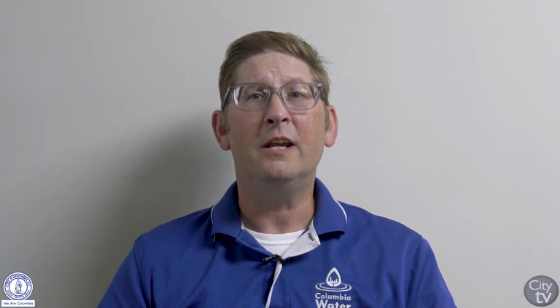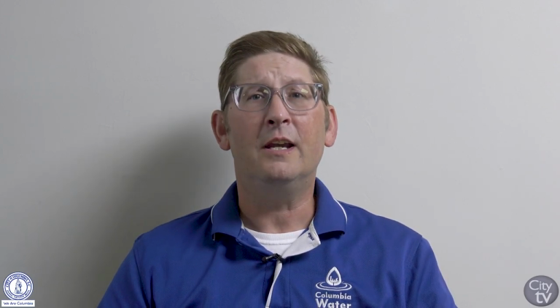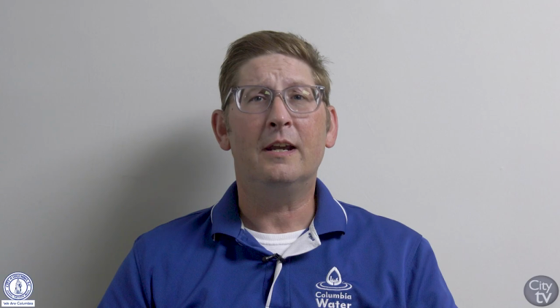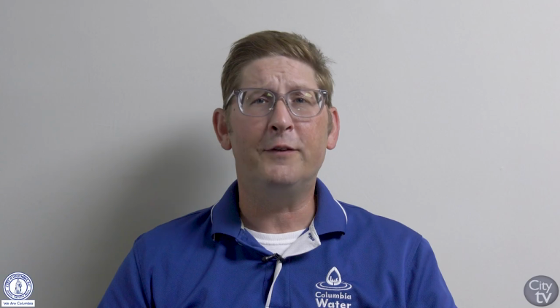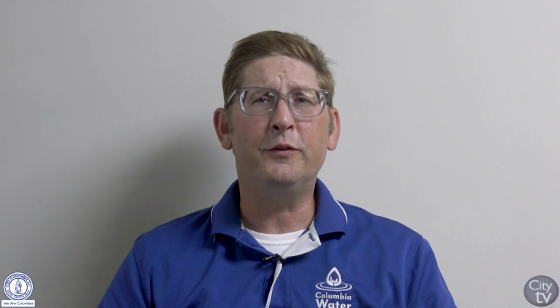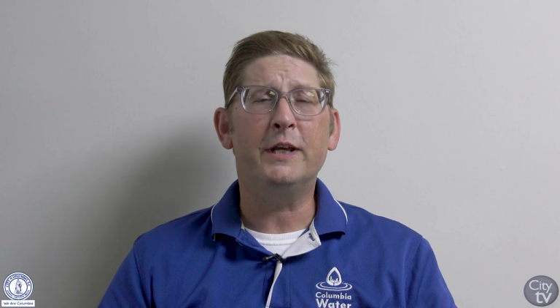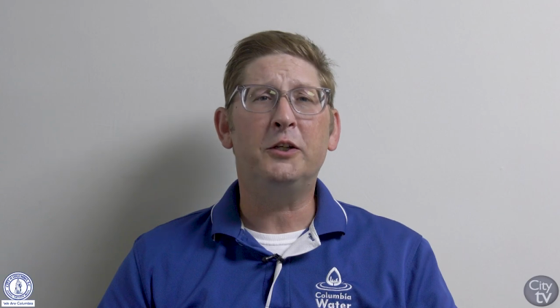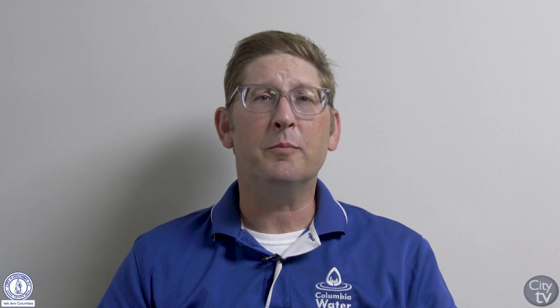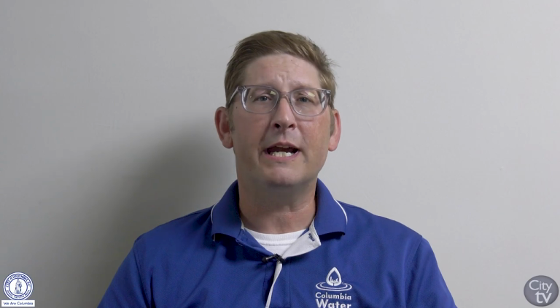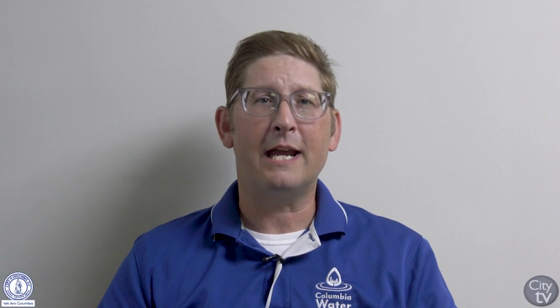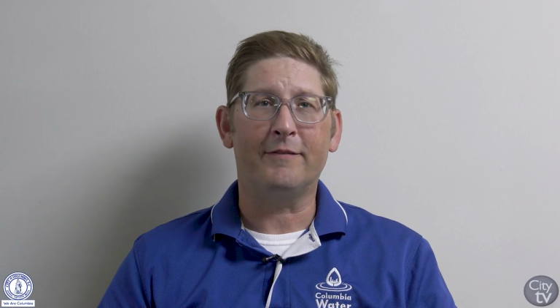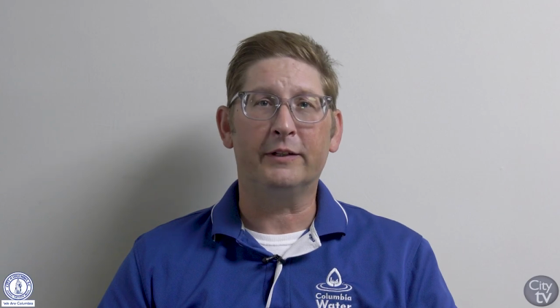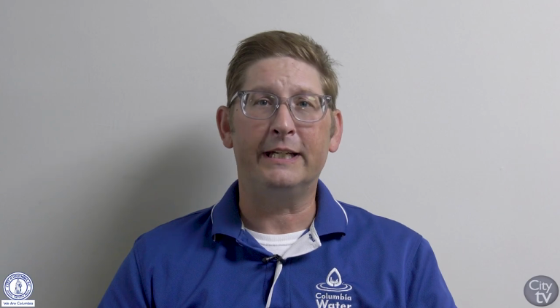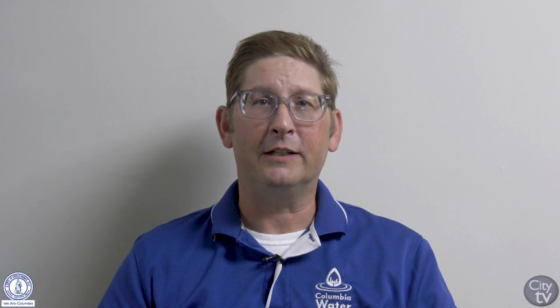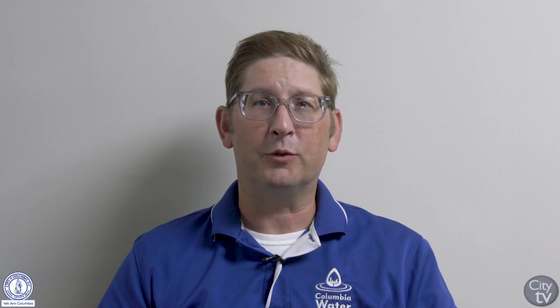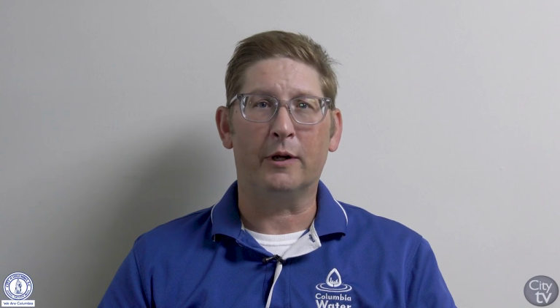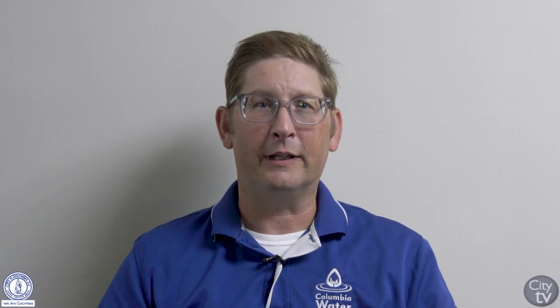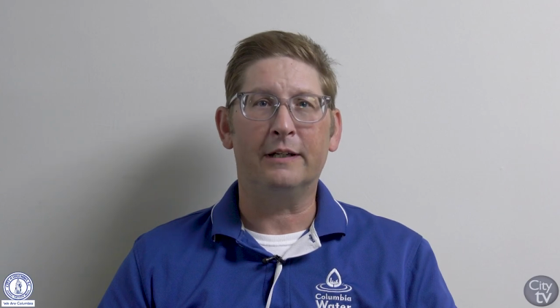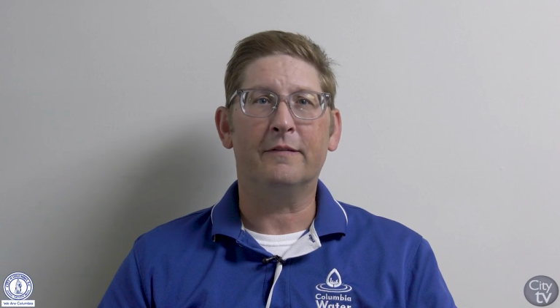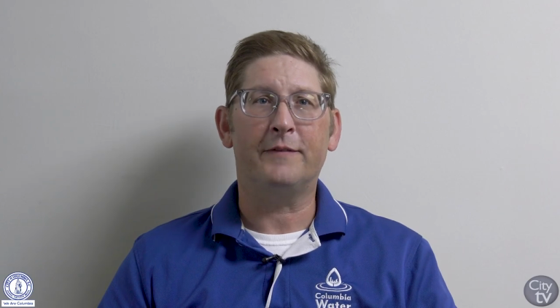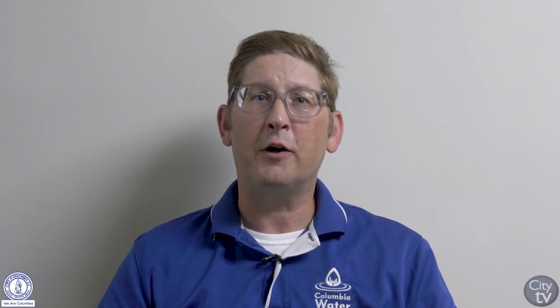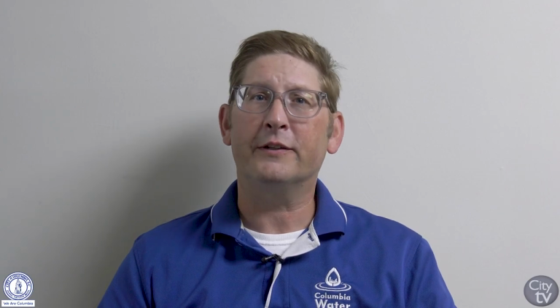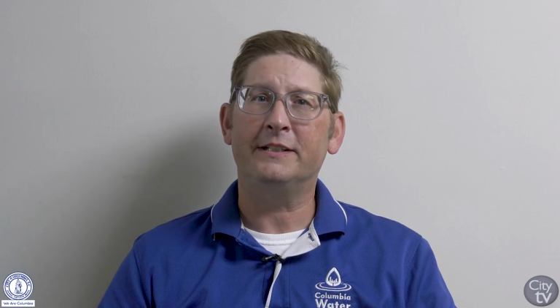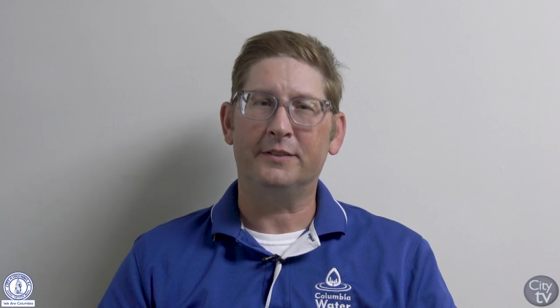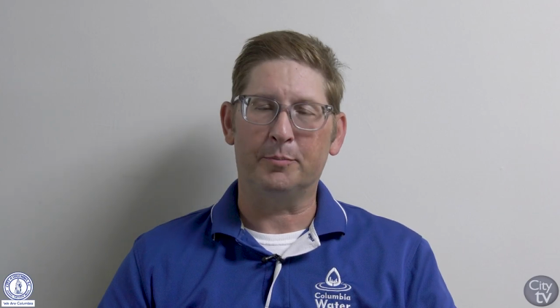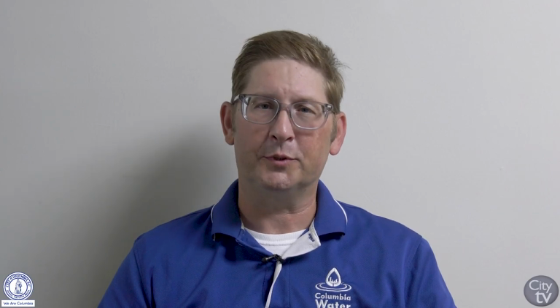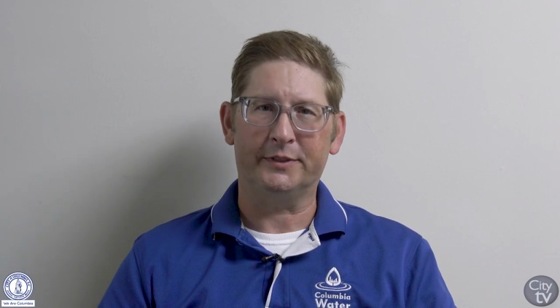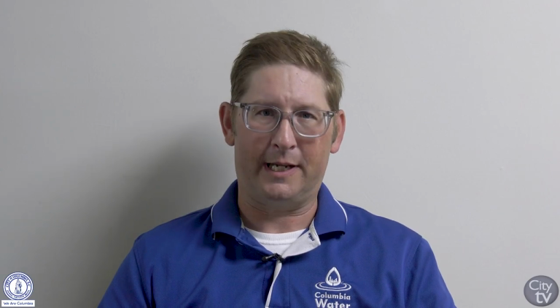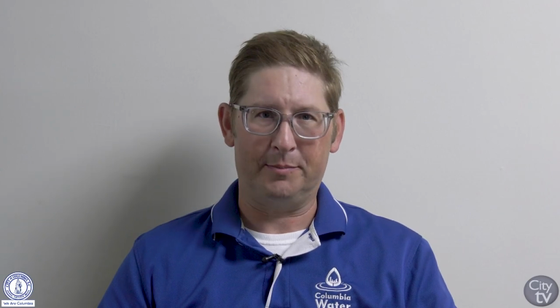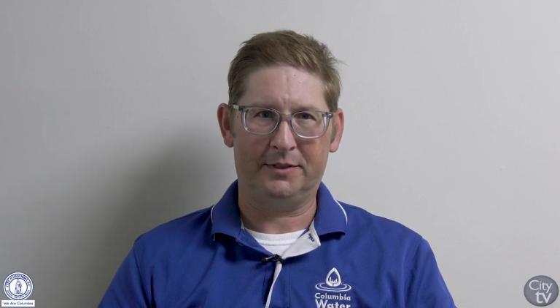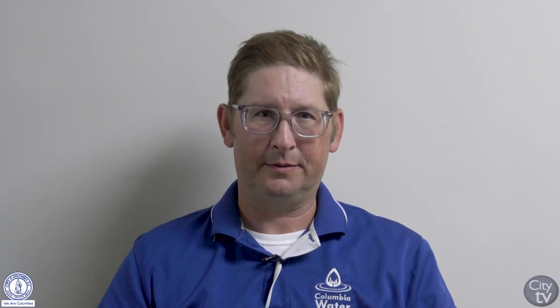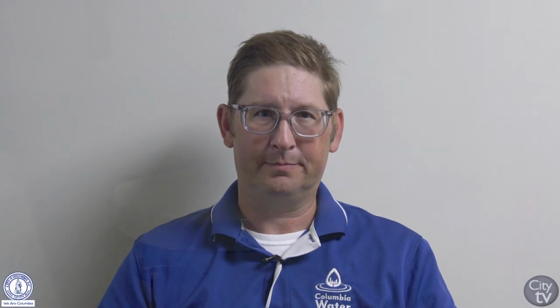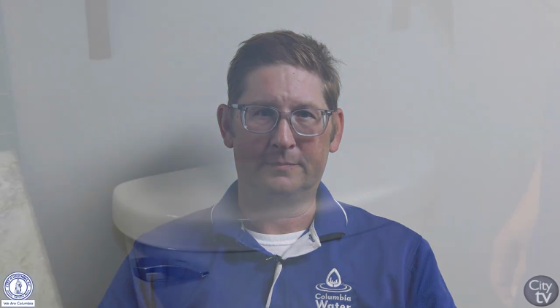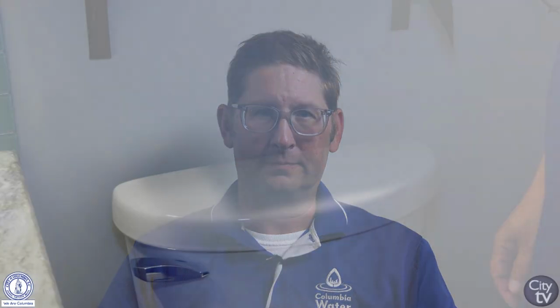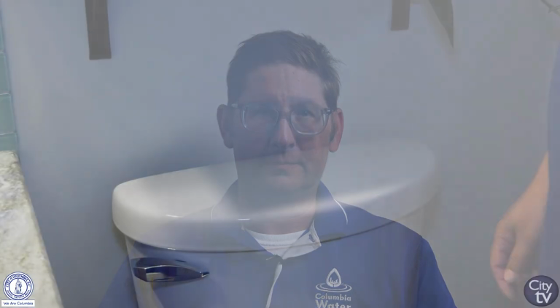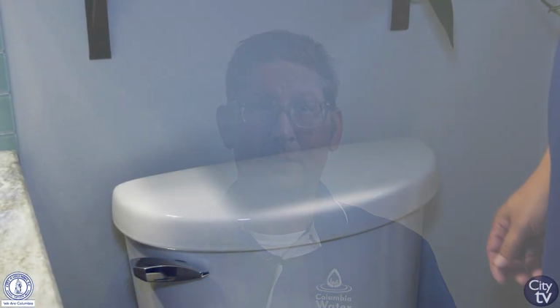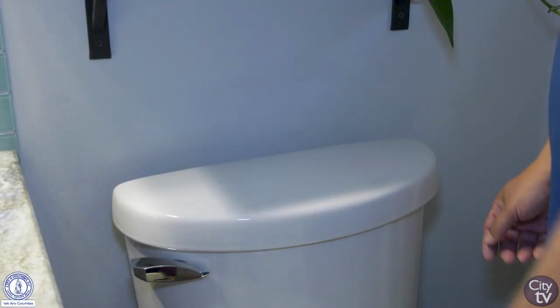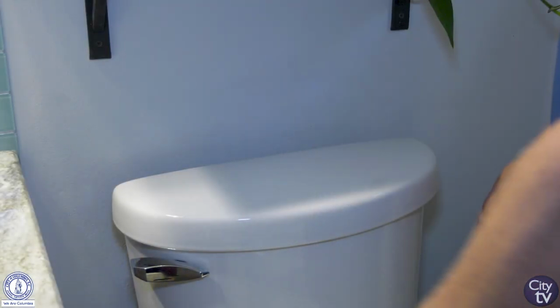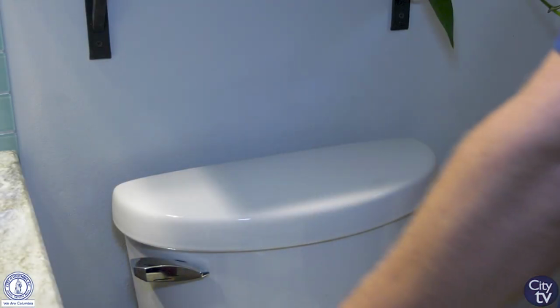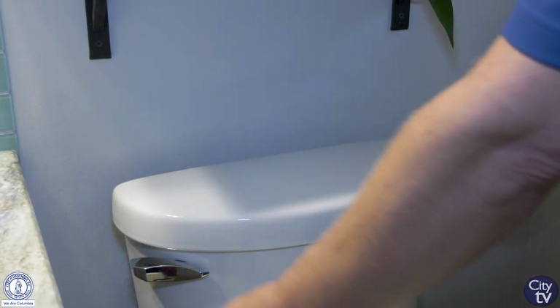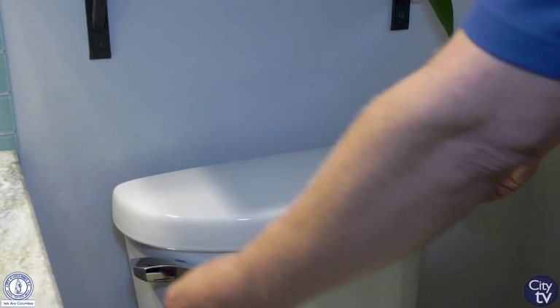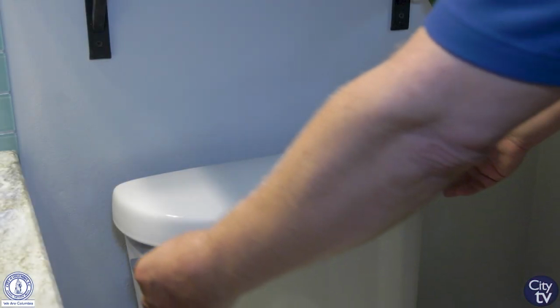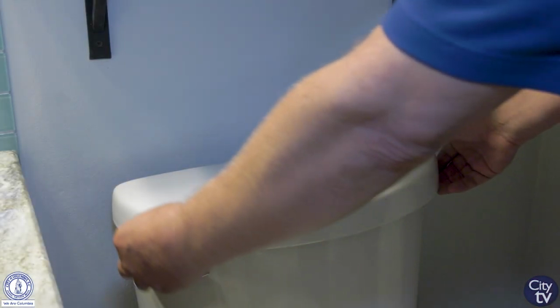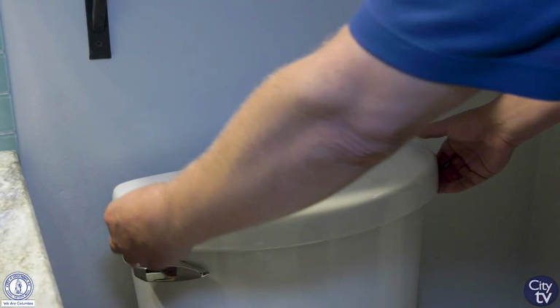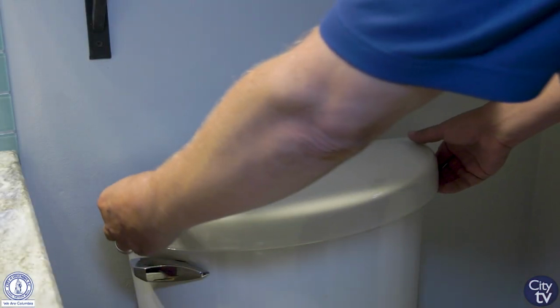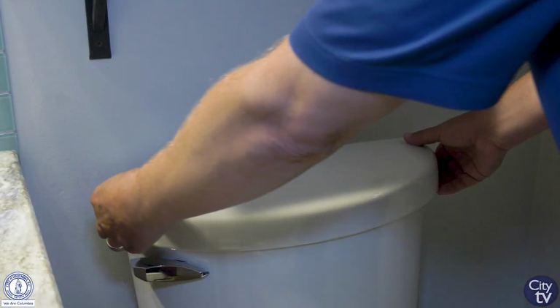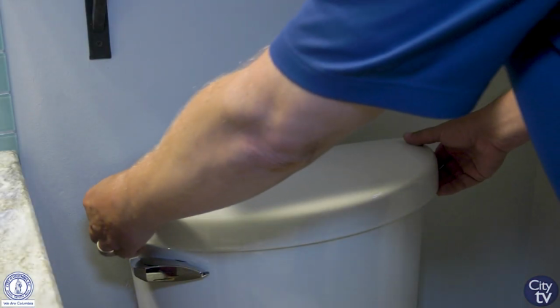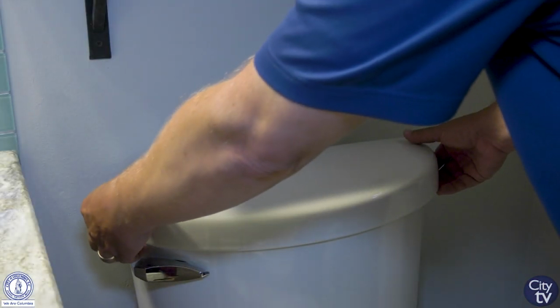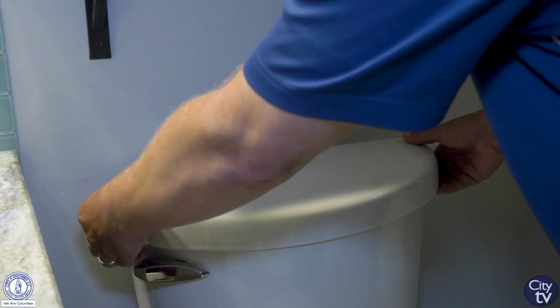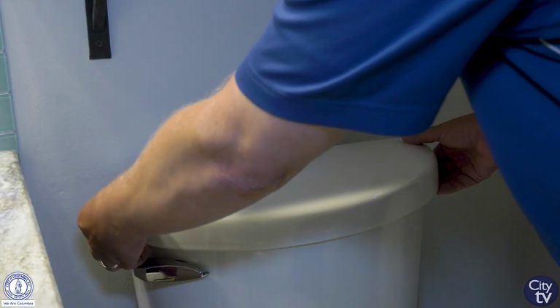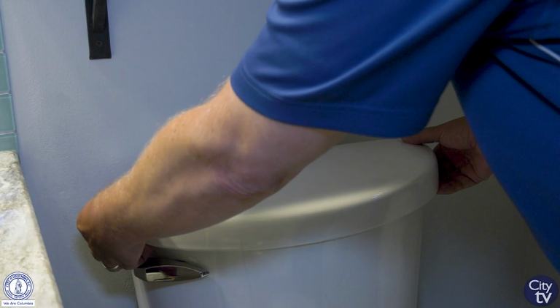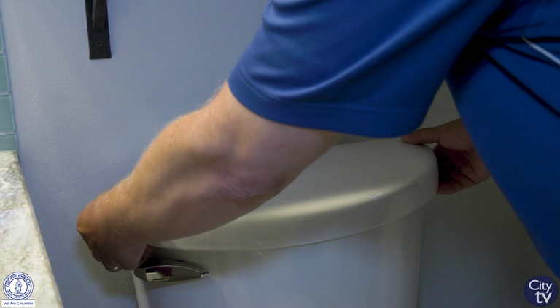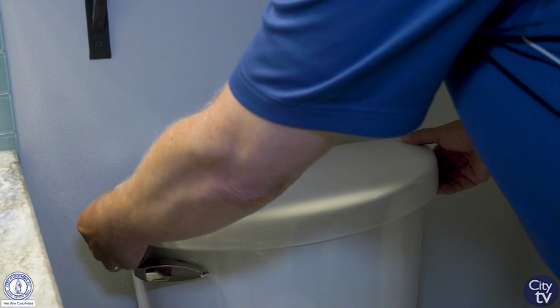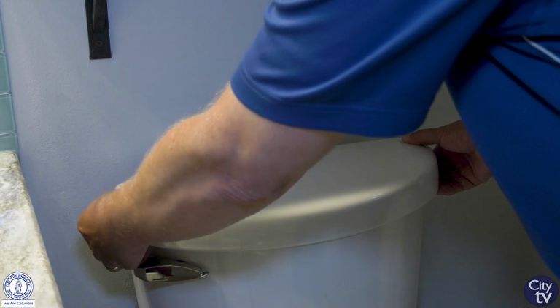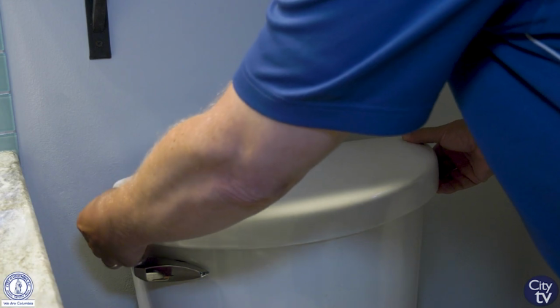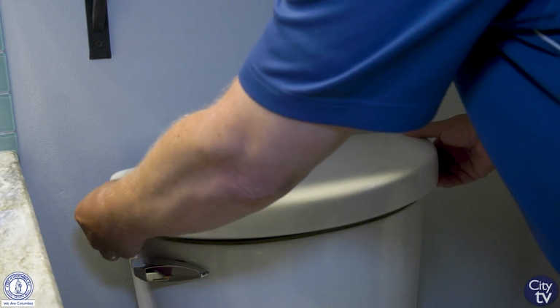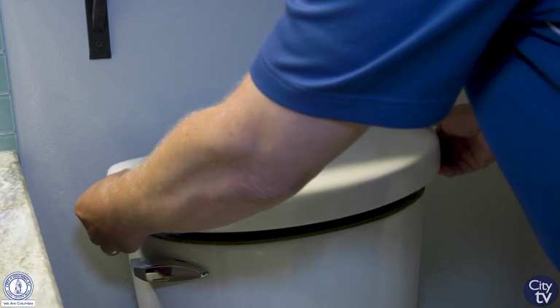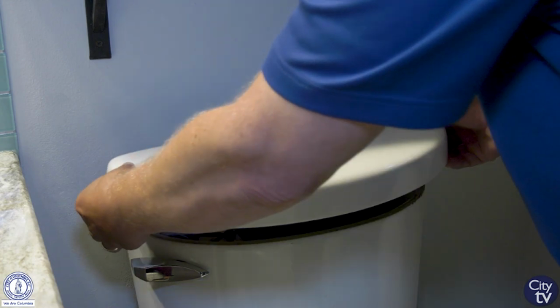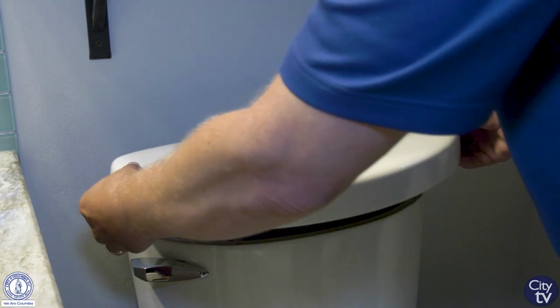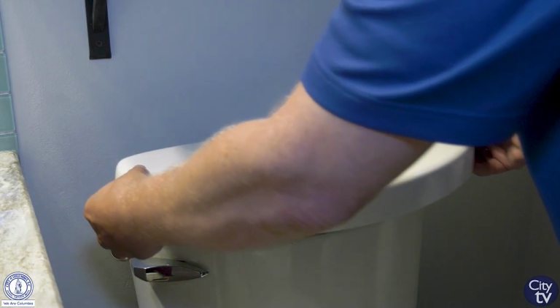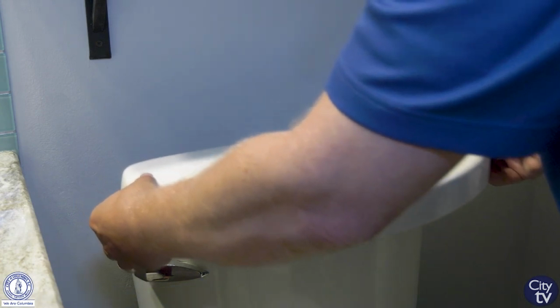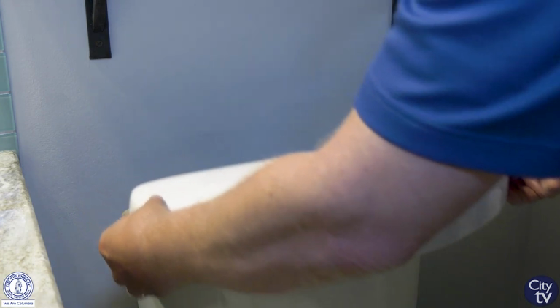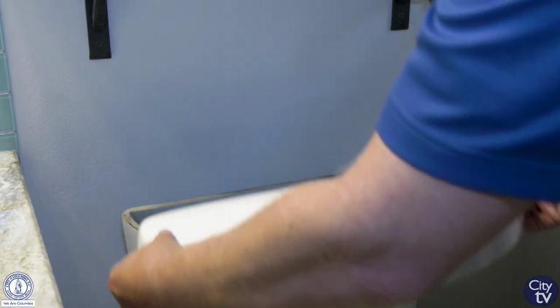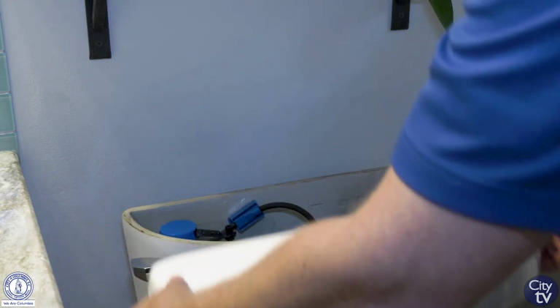If you think you might have a leaking toilet, follow these simple steps. First, remove the tank lid and set it aside.